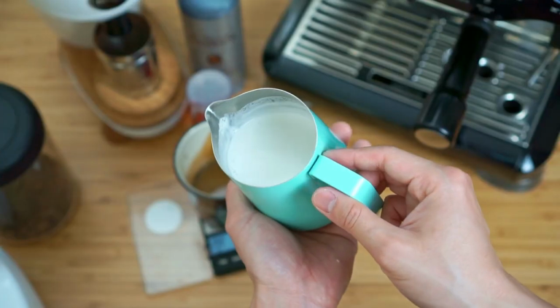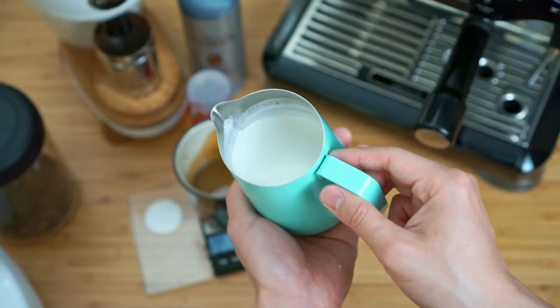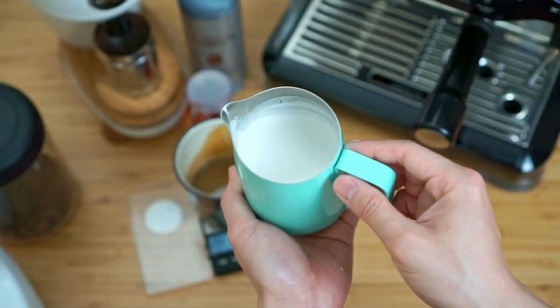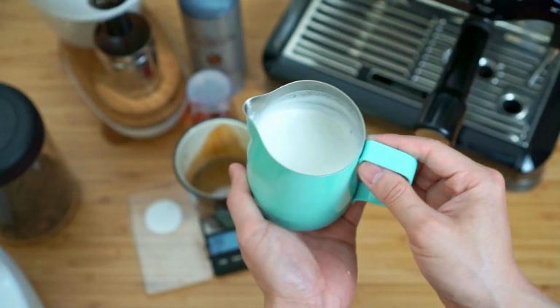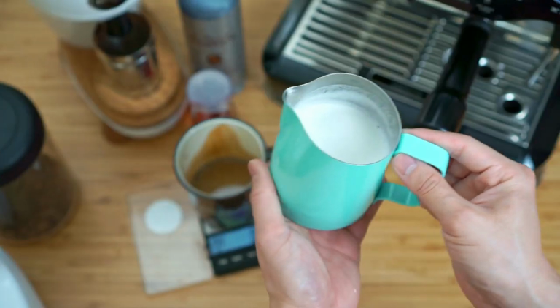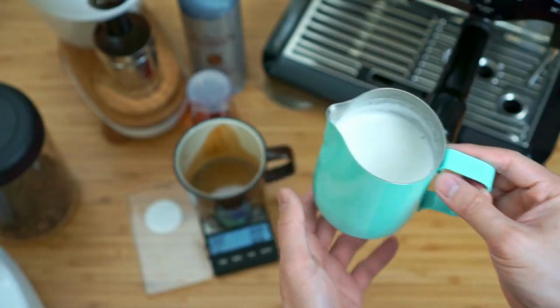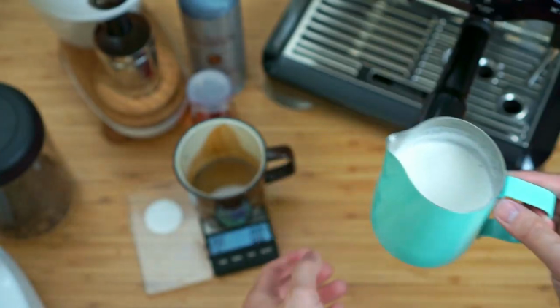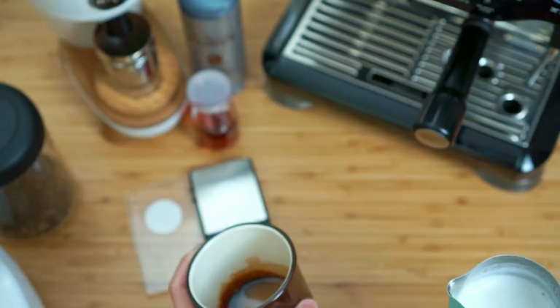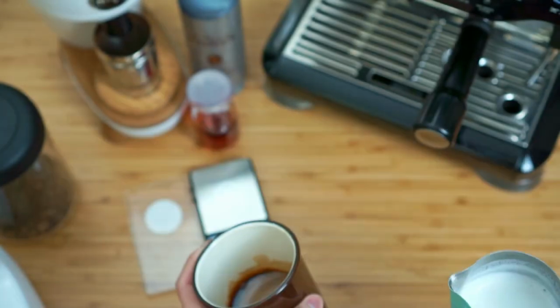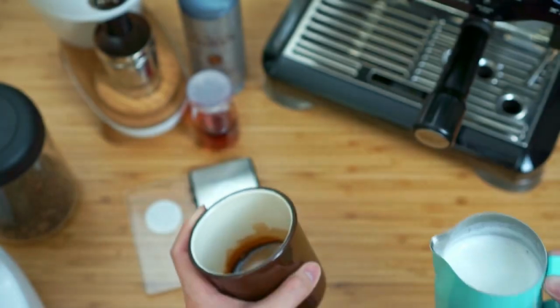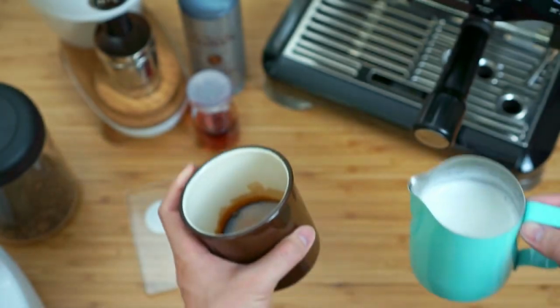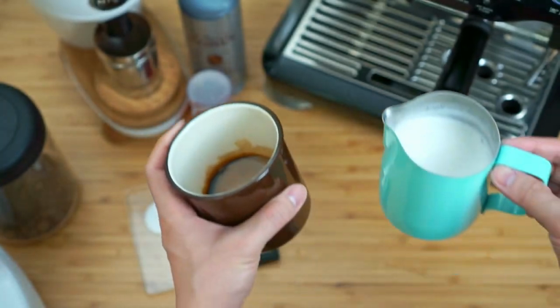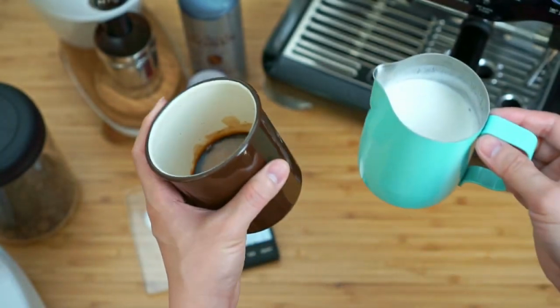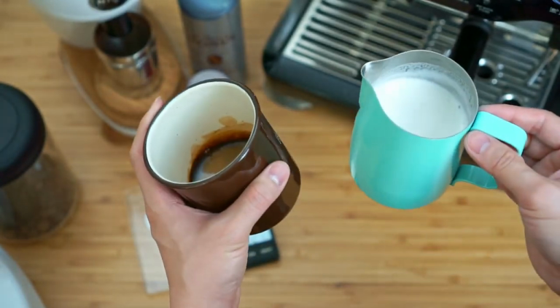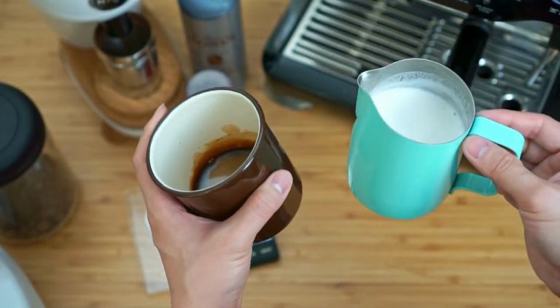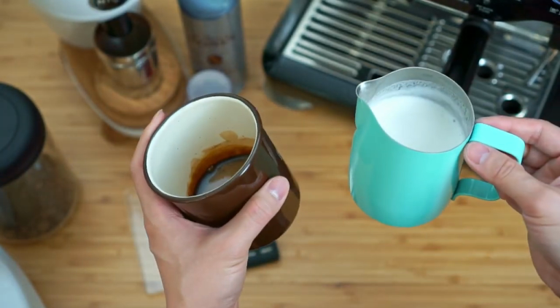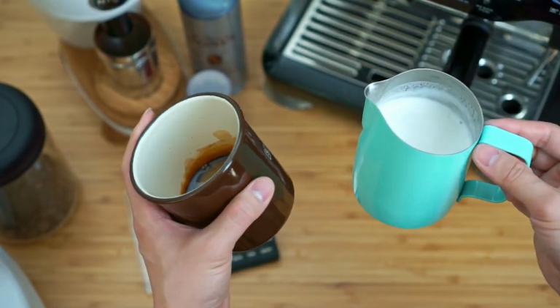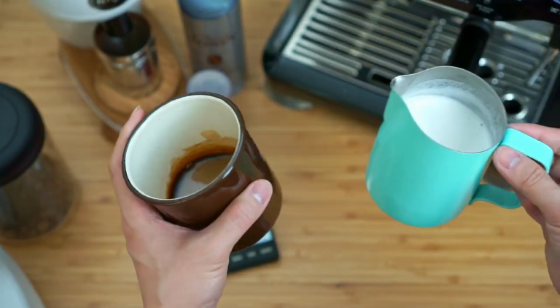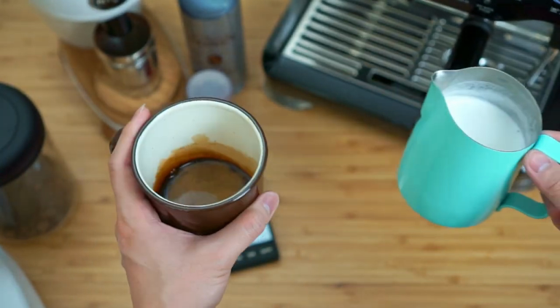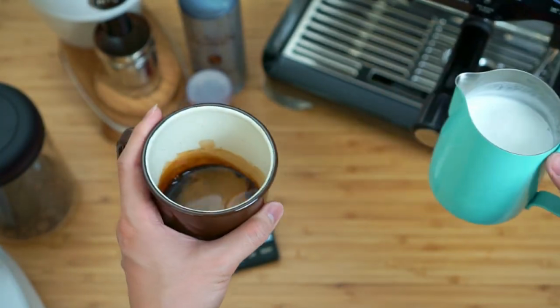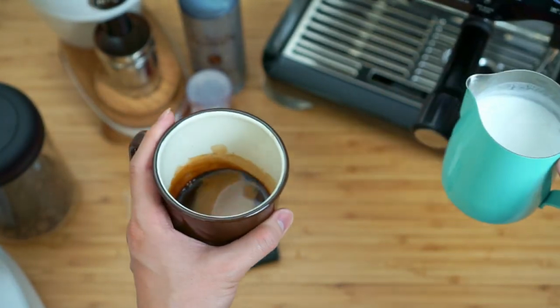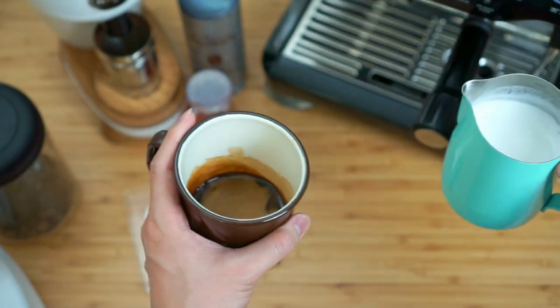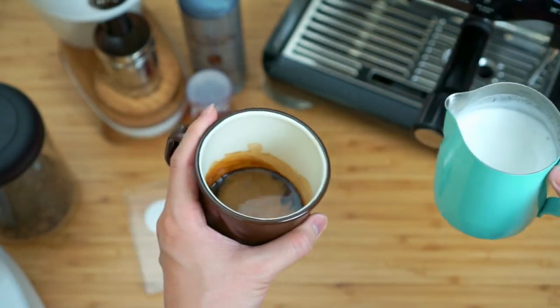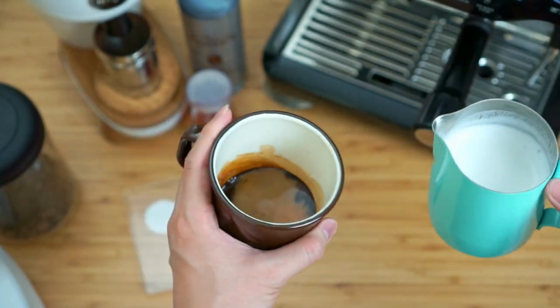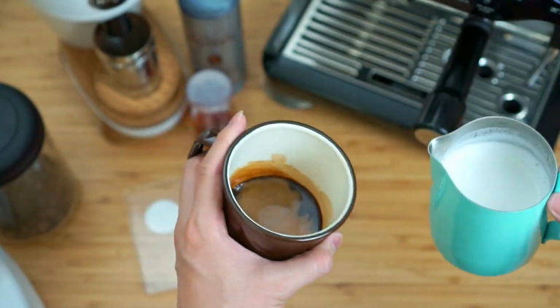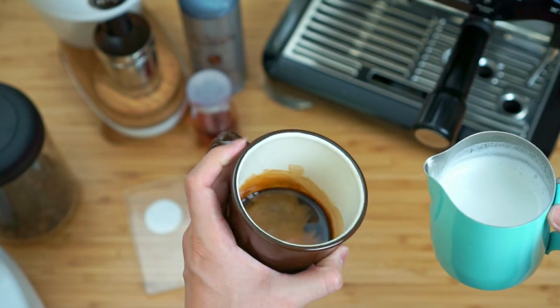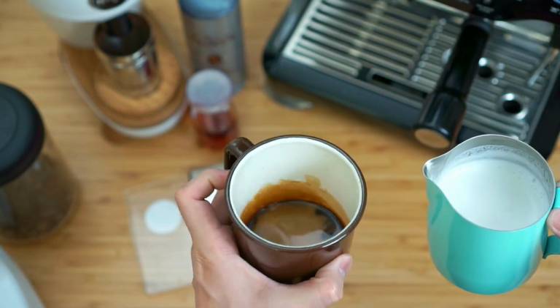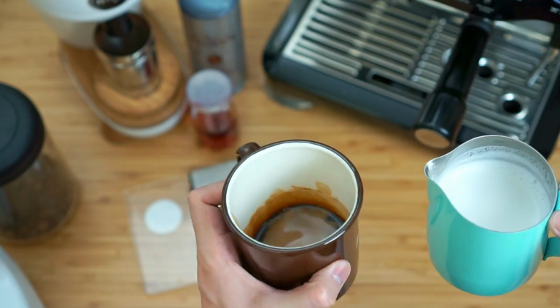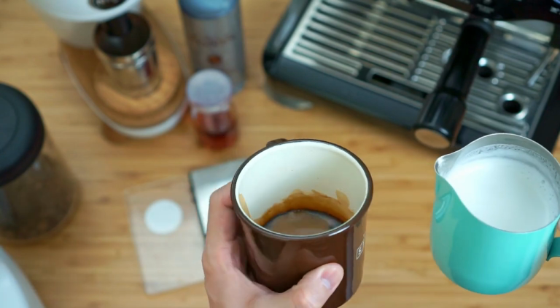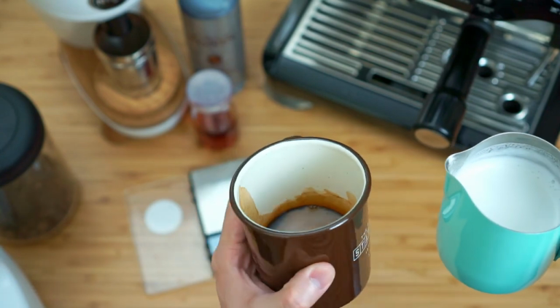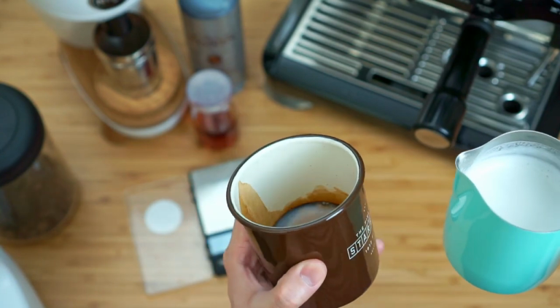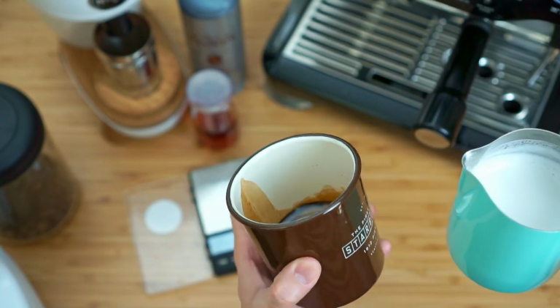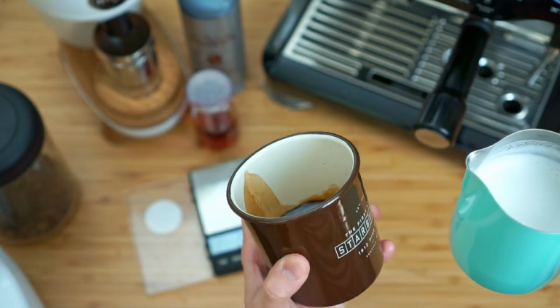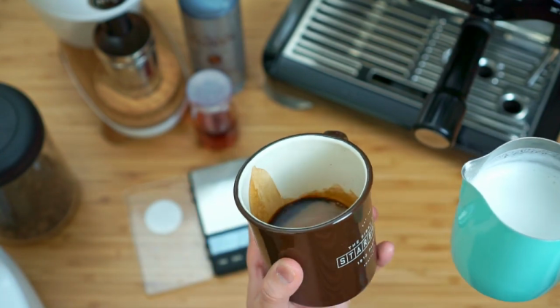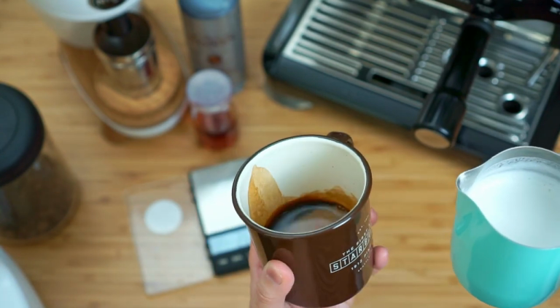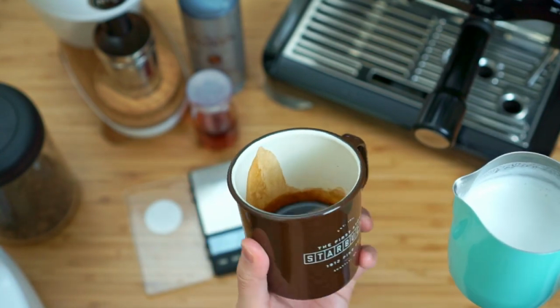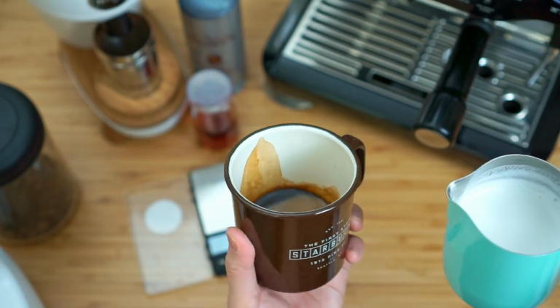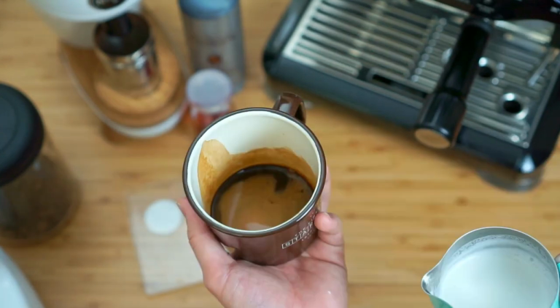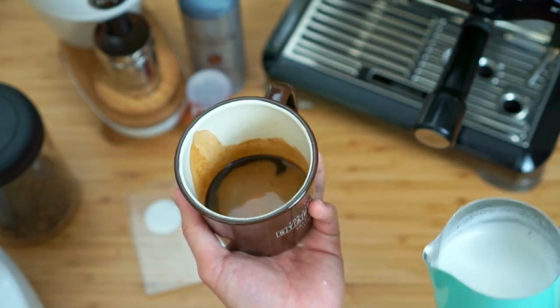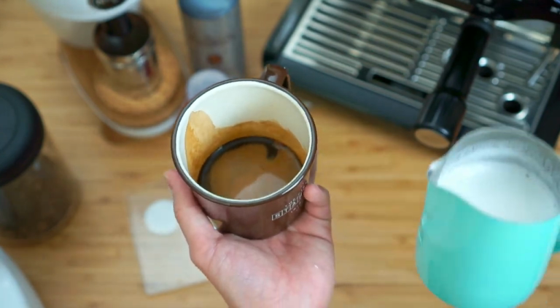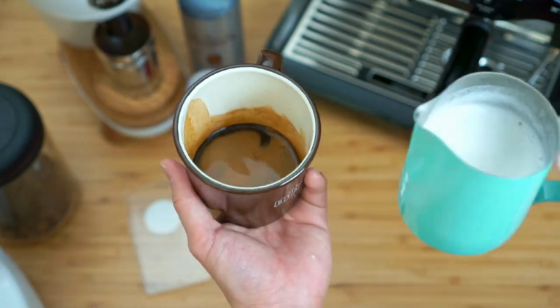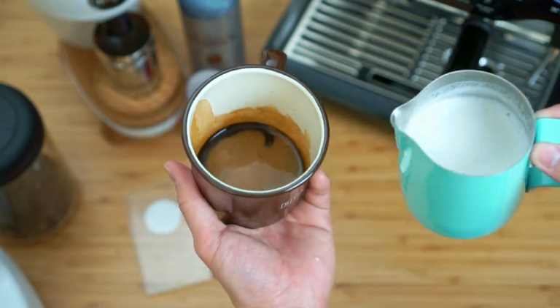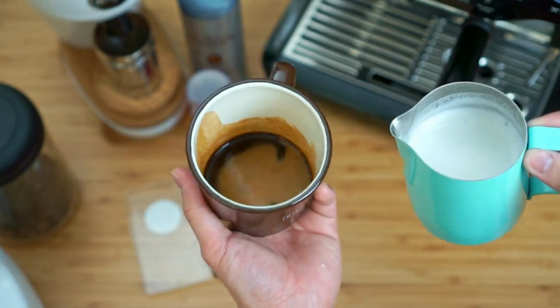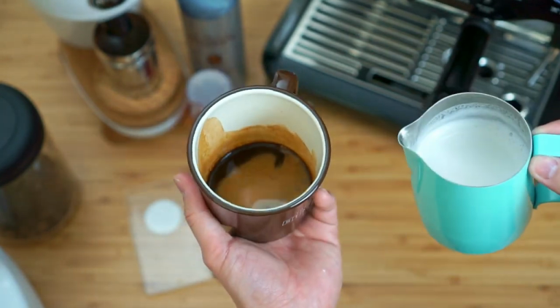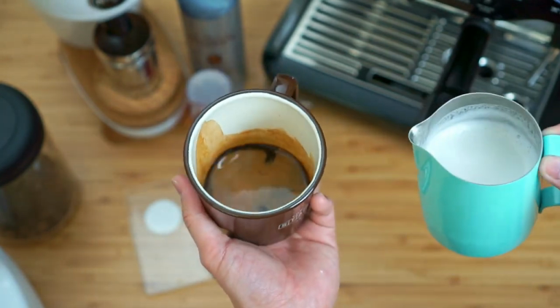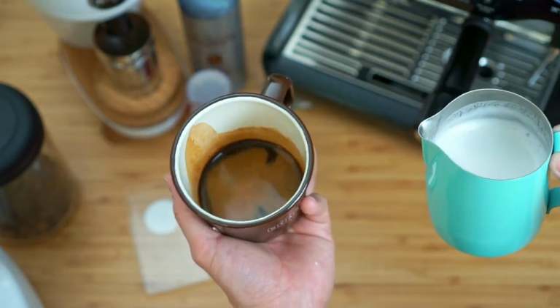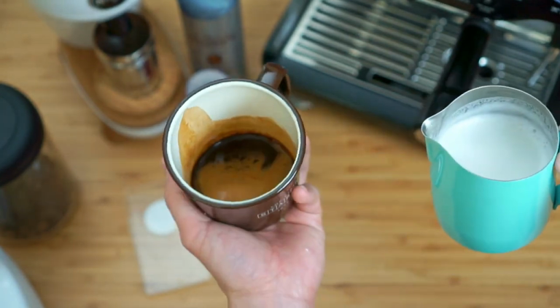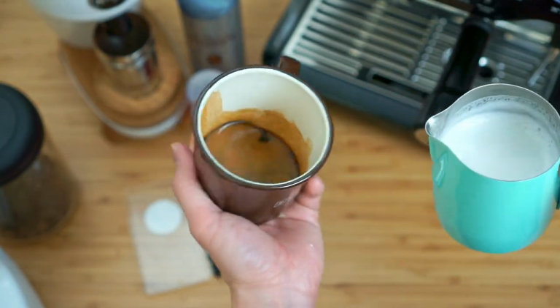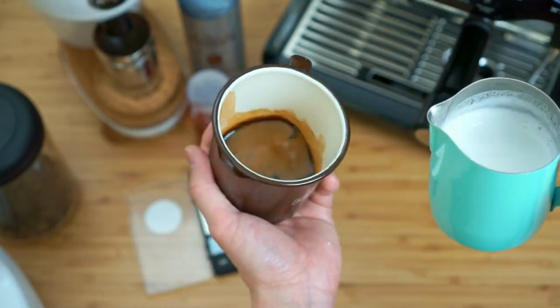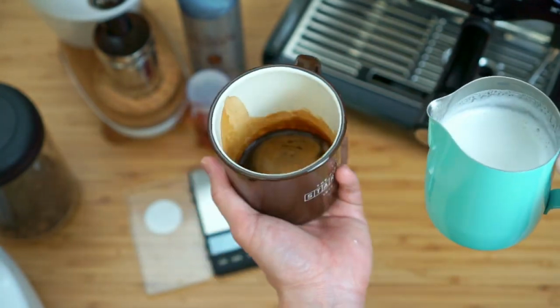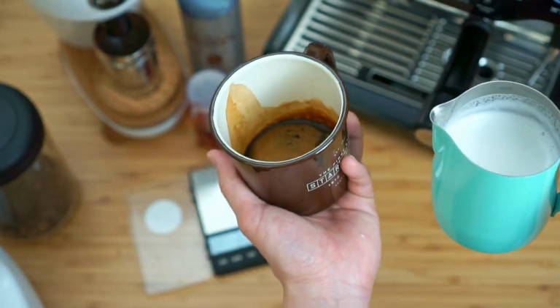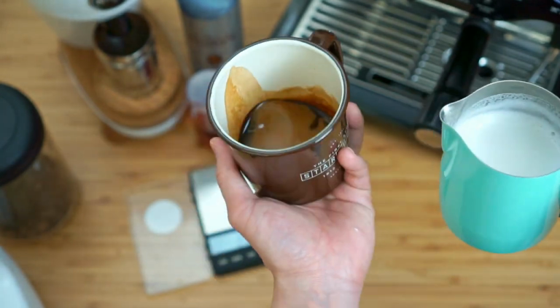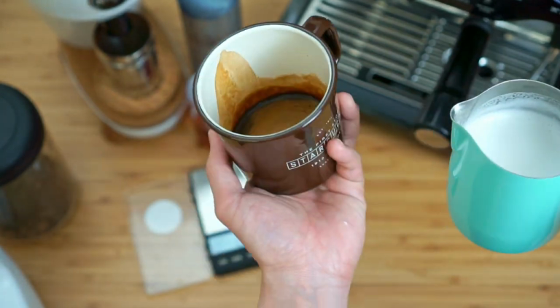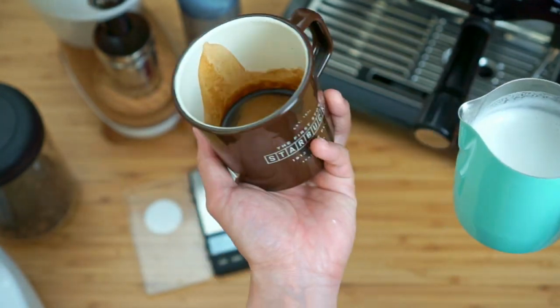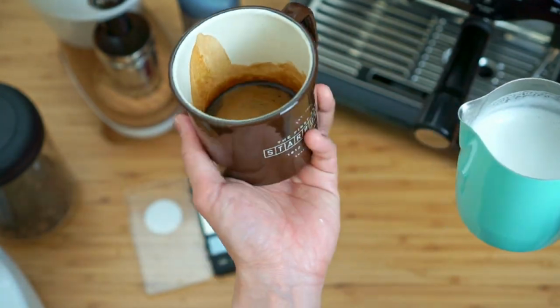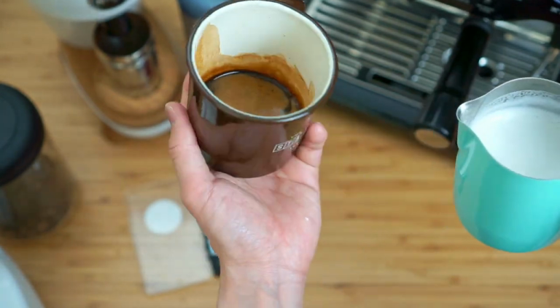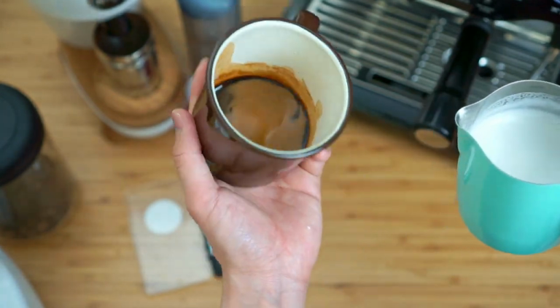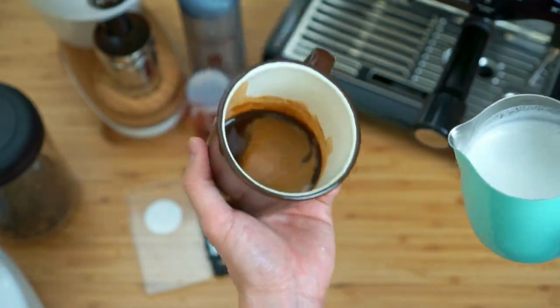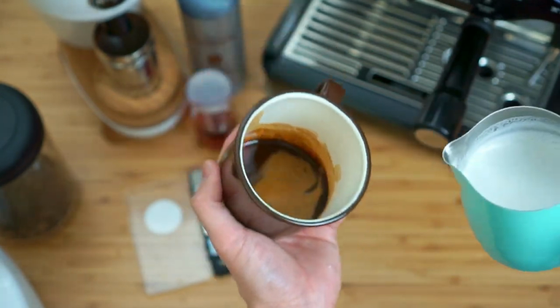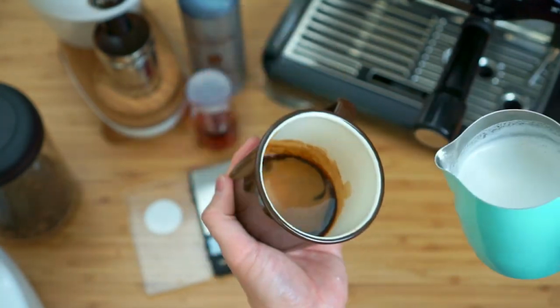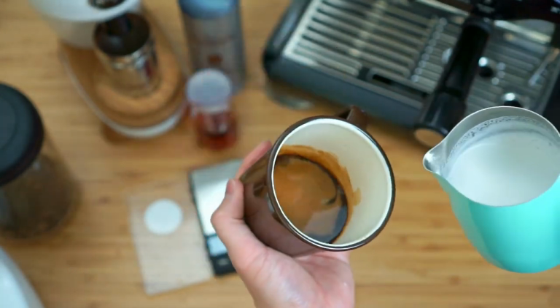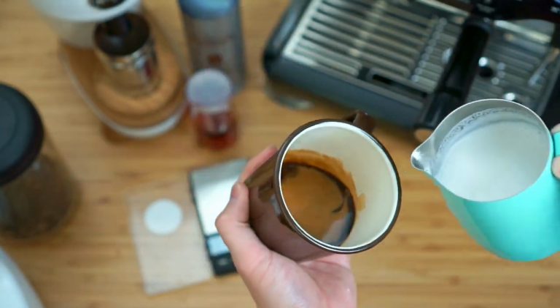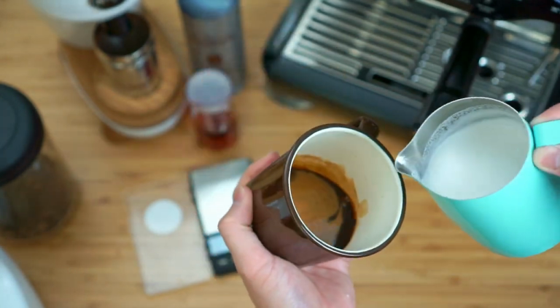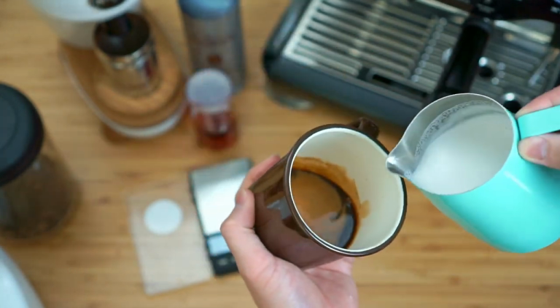We have our milk, and of course if you want to be a little bit fancy you can still make a pour with this — just know that it's going to be a little bit more difficult with a larger cup.